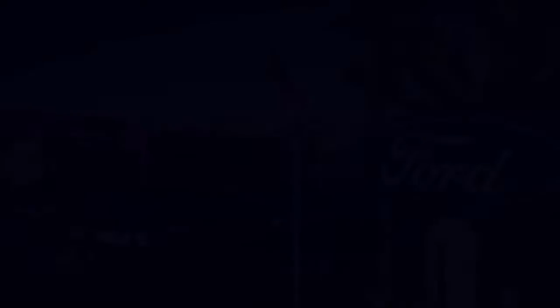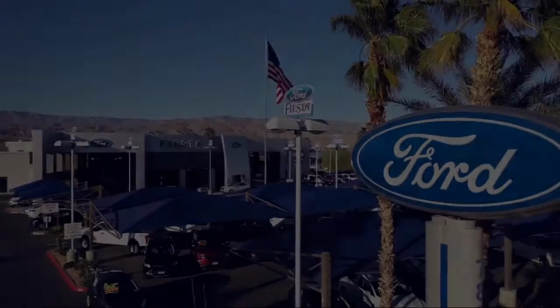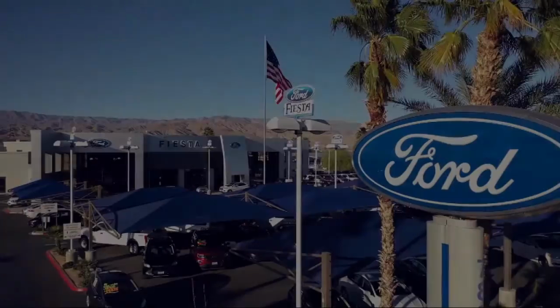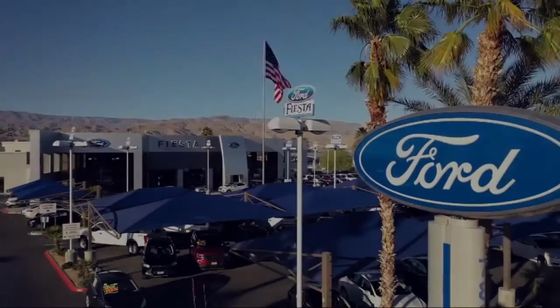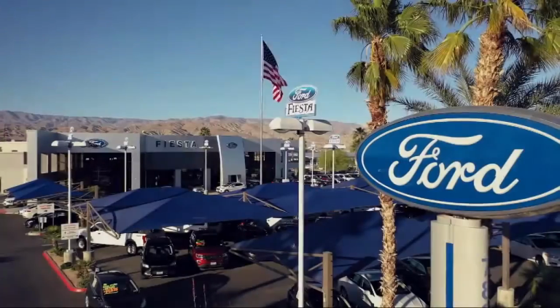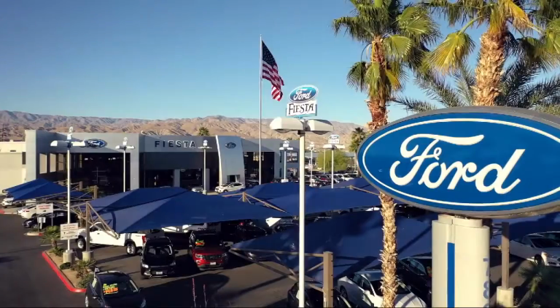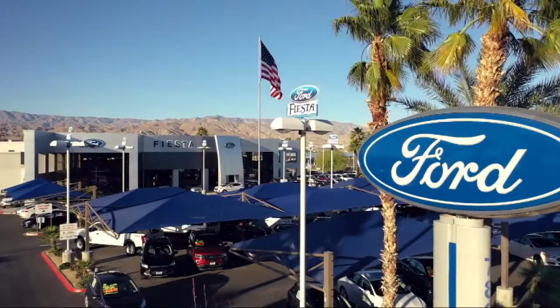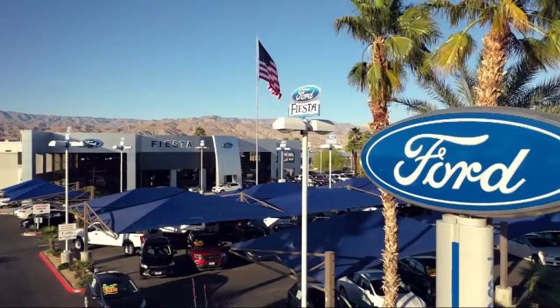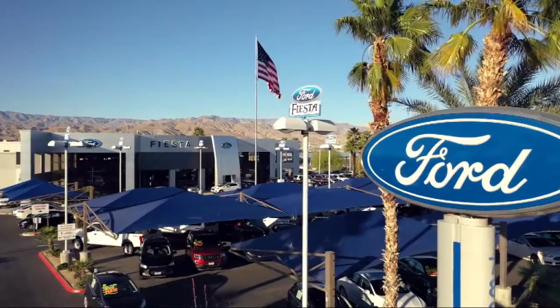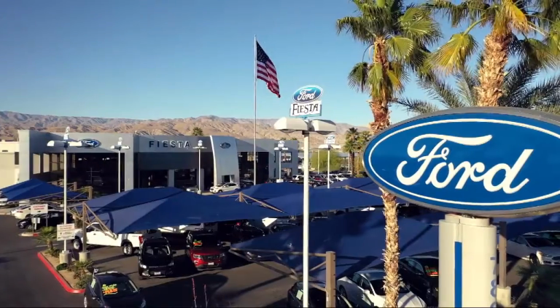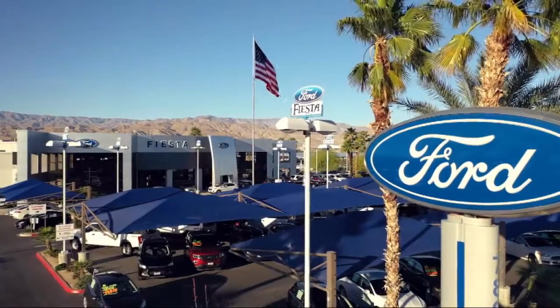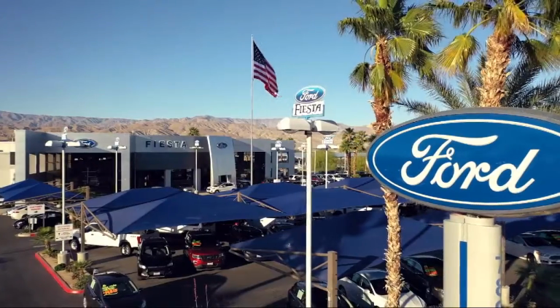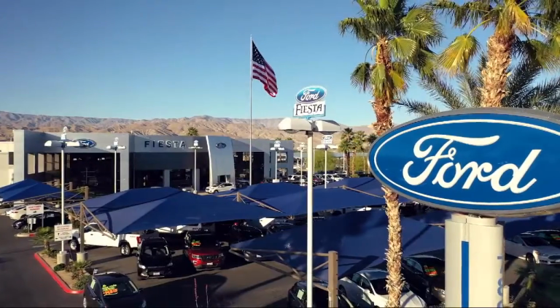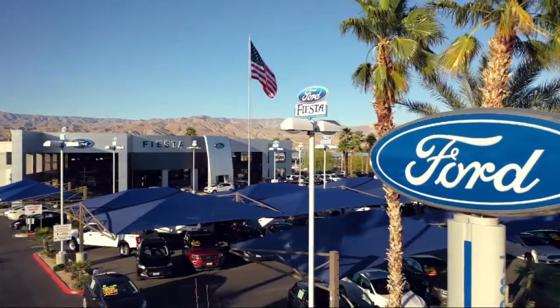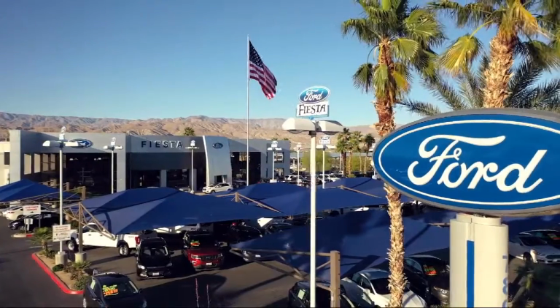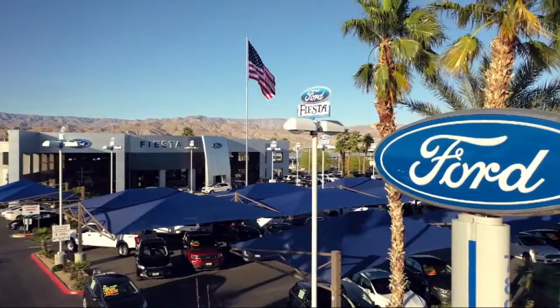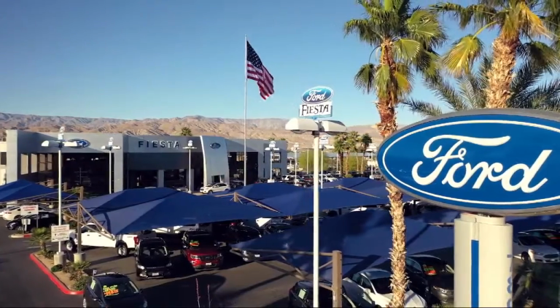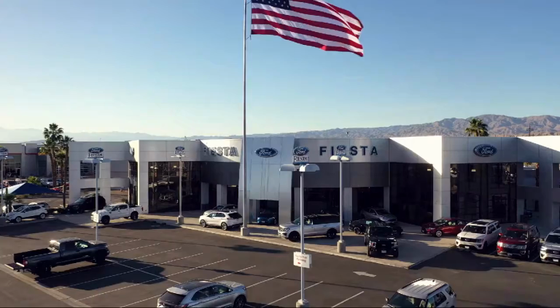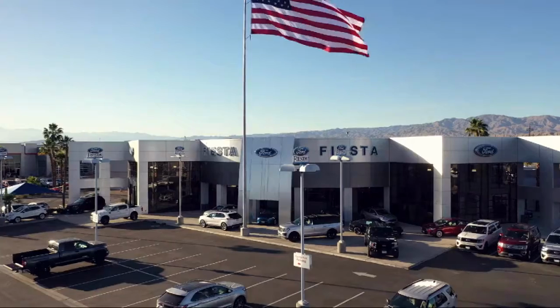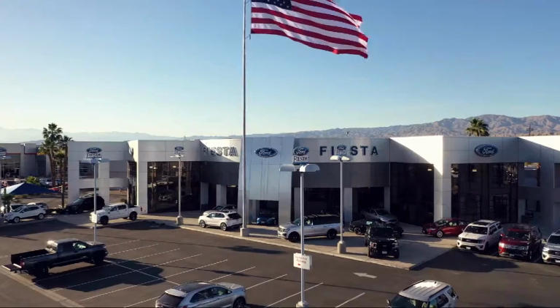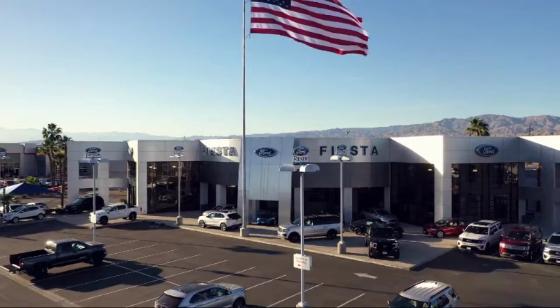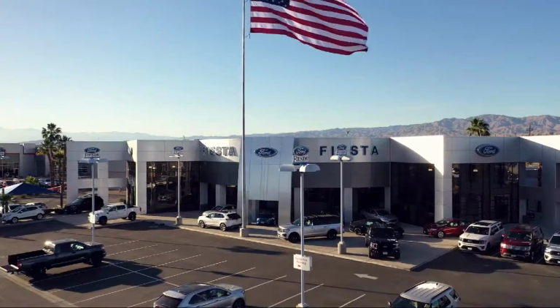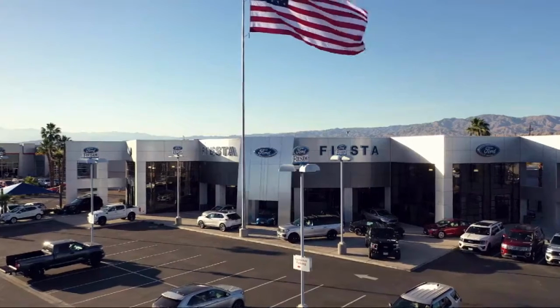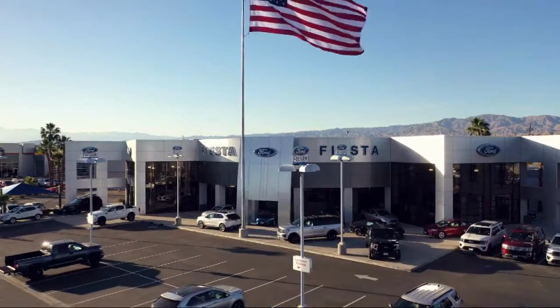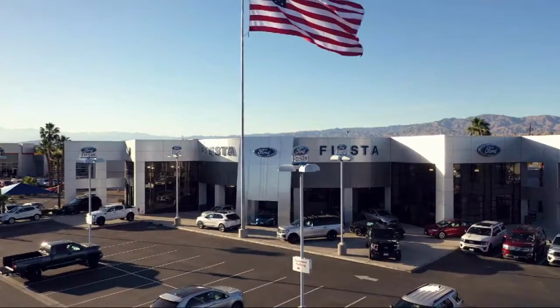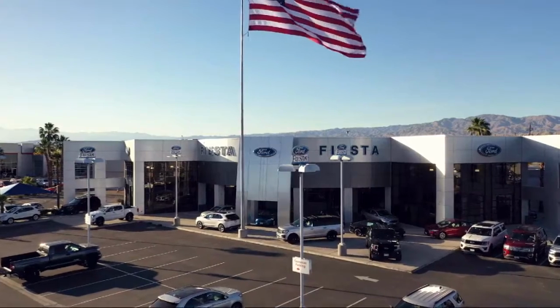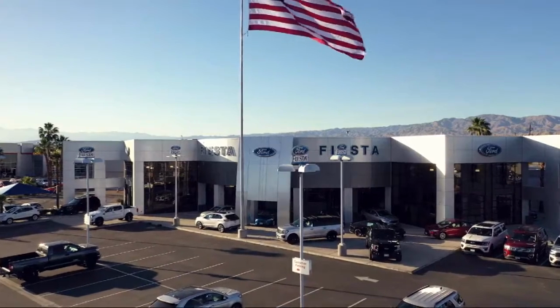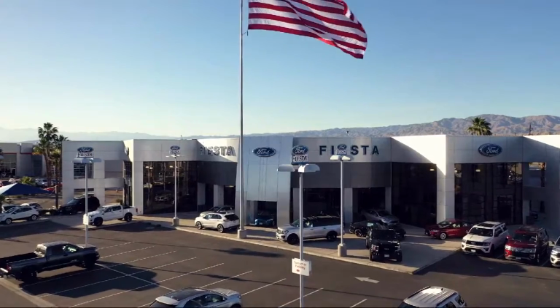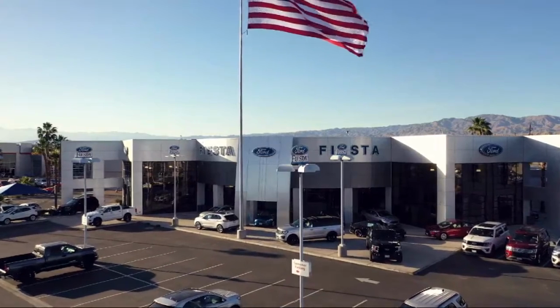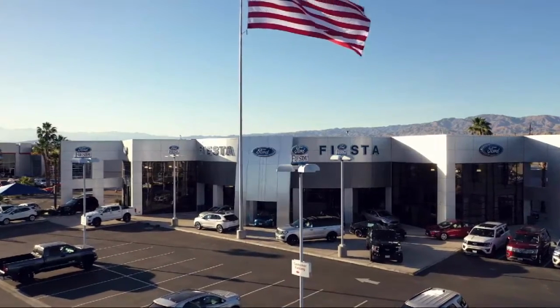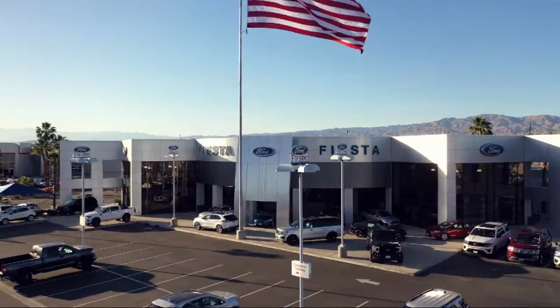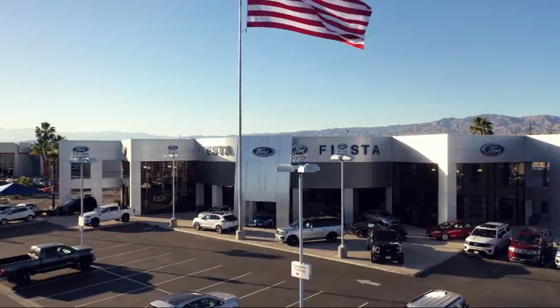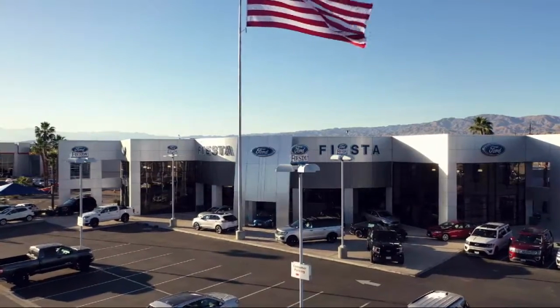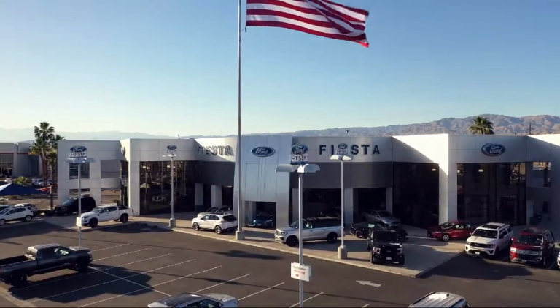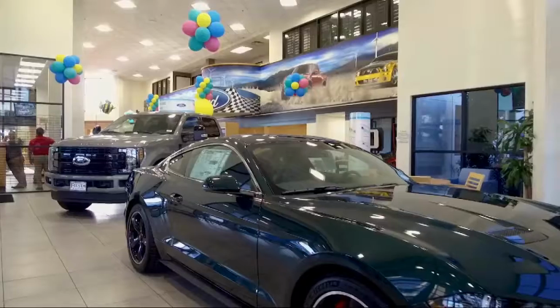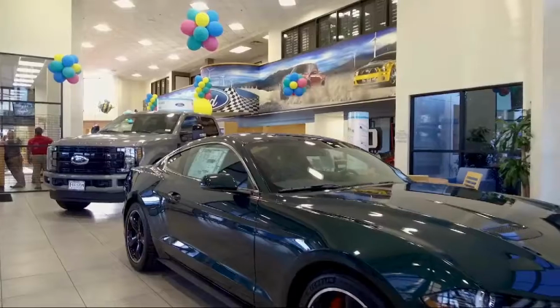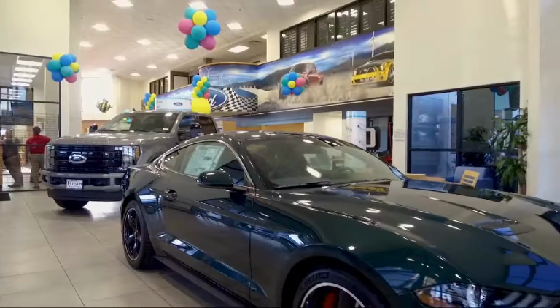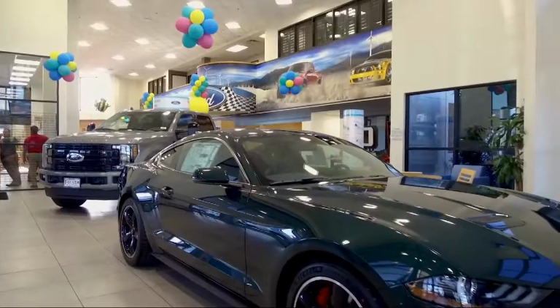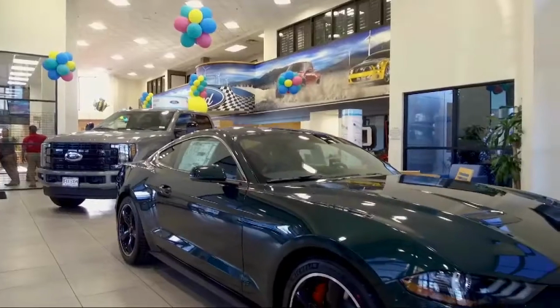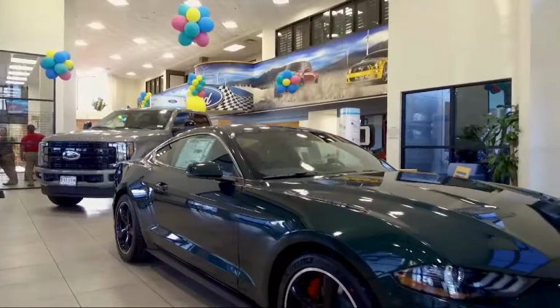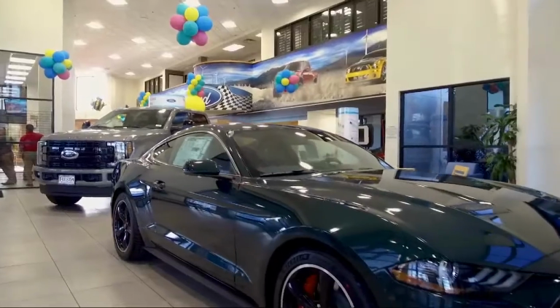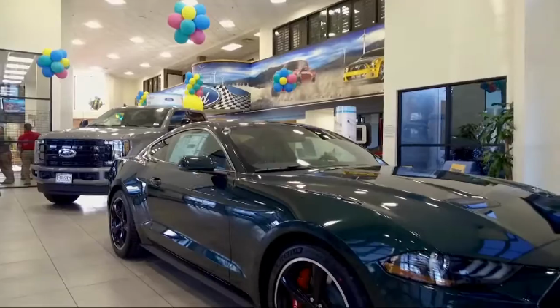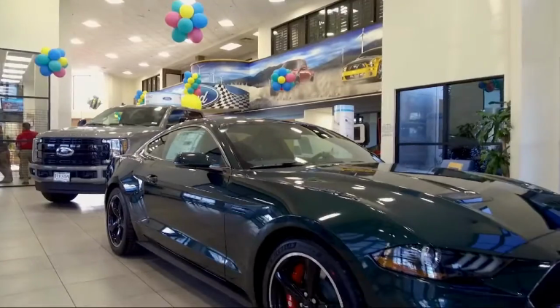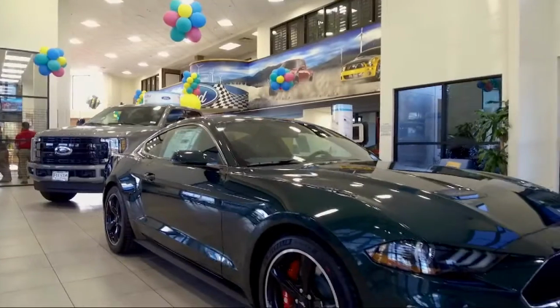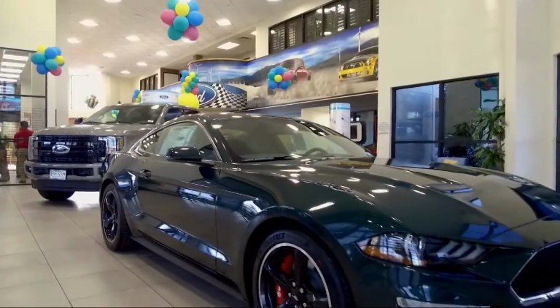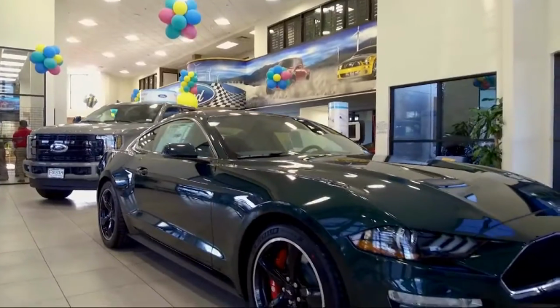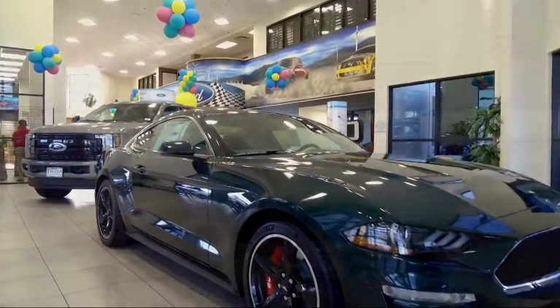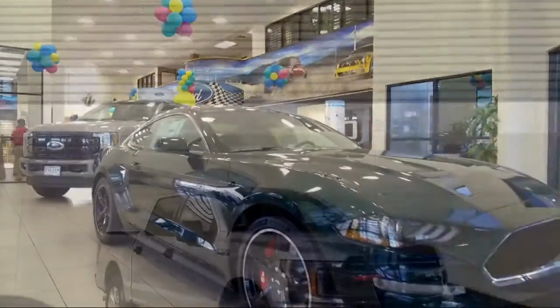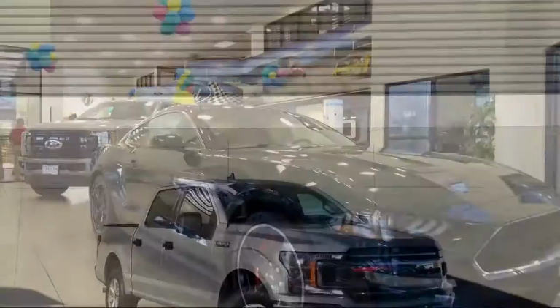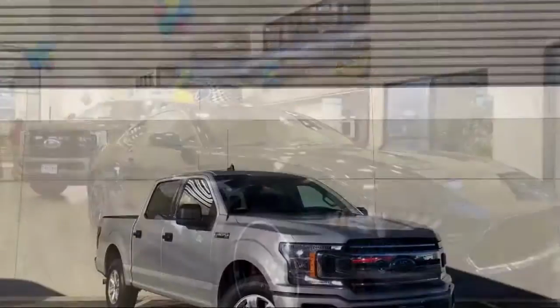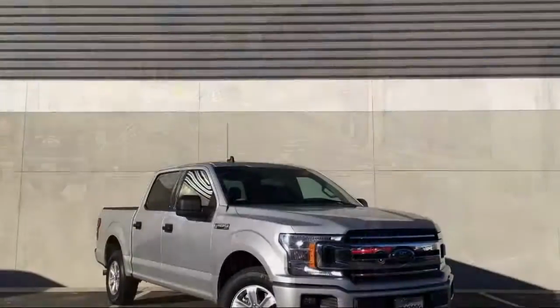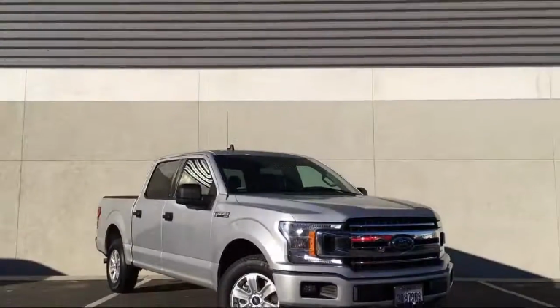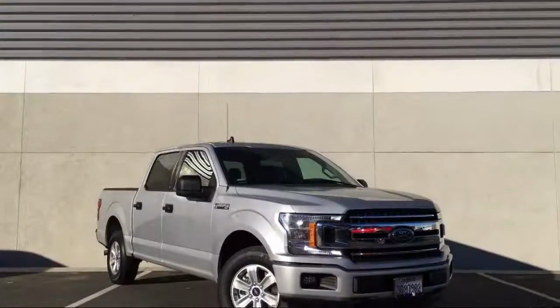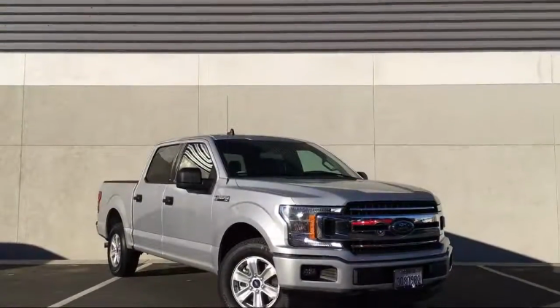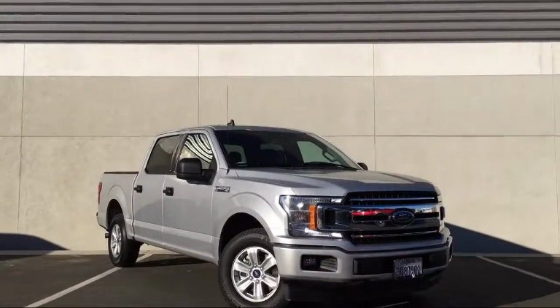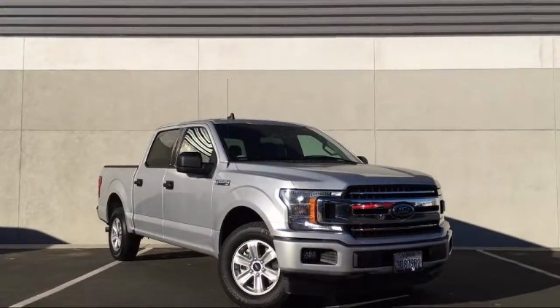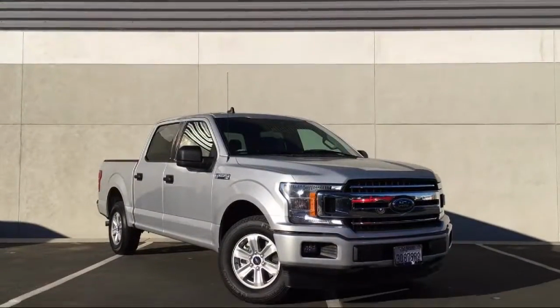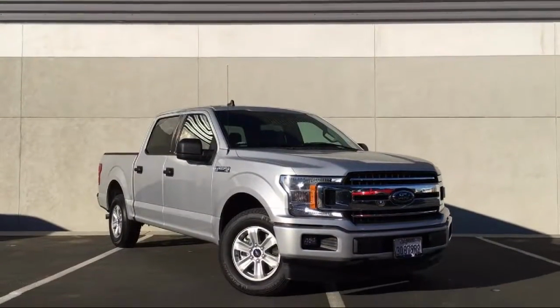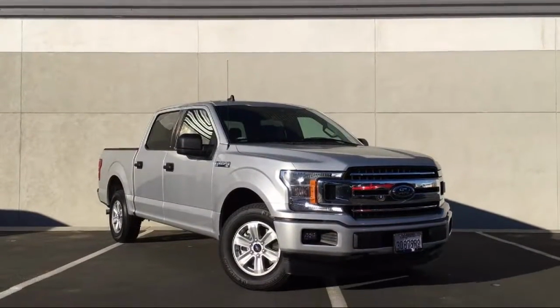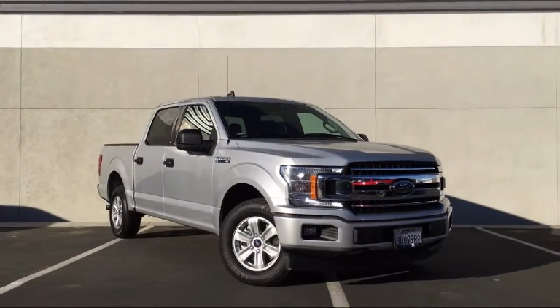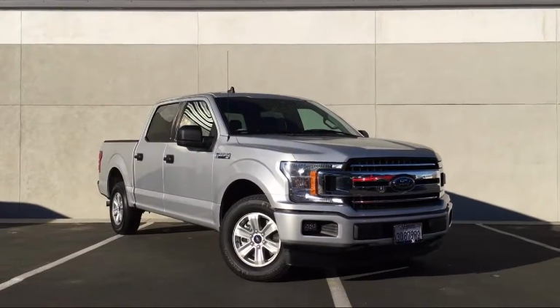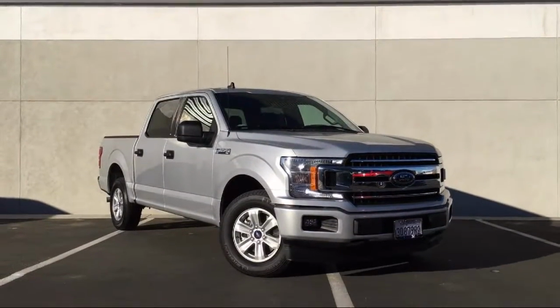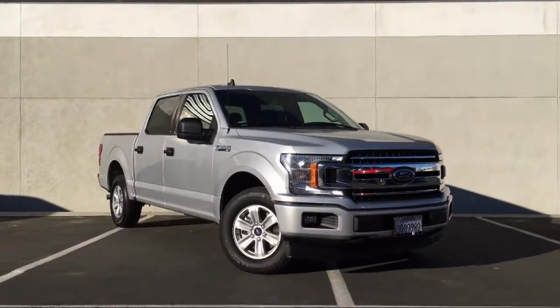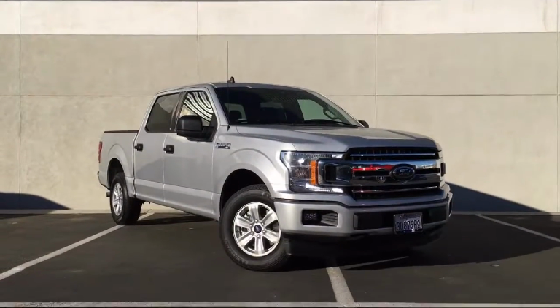Welcome to Fiesta Ford, your premier destination for purchasing a vehicle. Here's a look at another one of our great vehicles from our inventory.